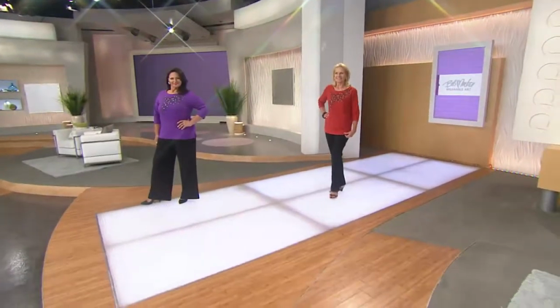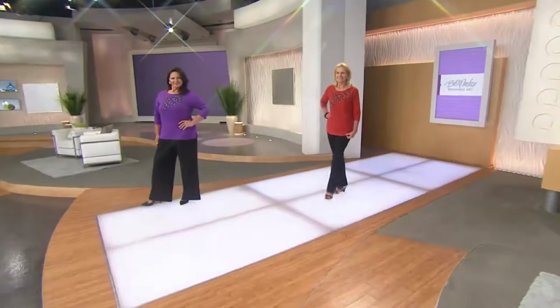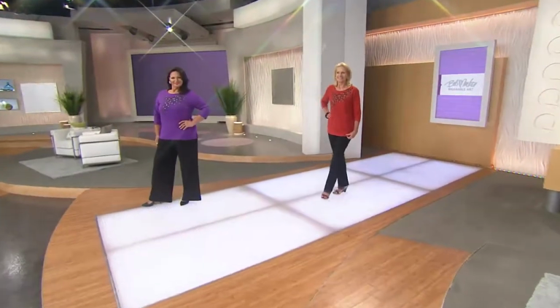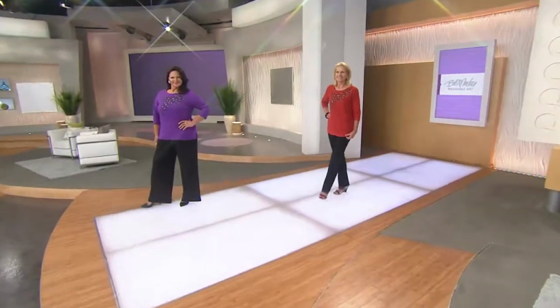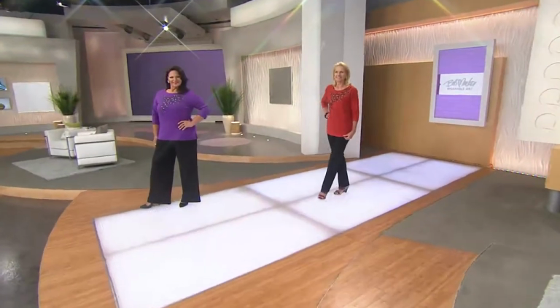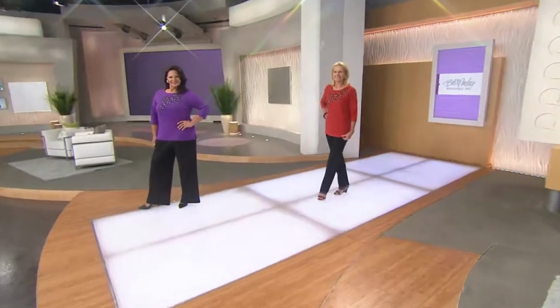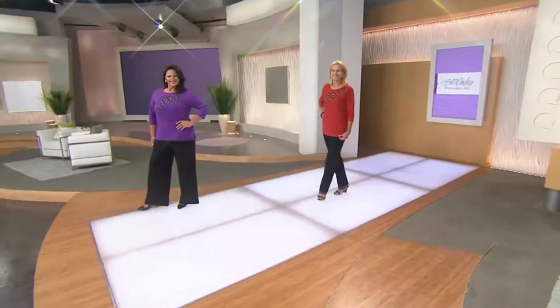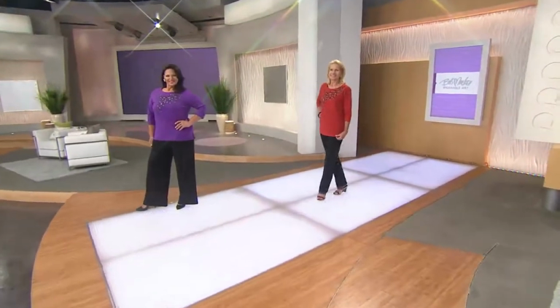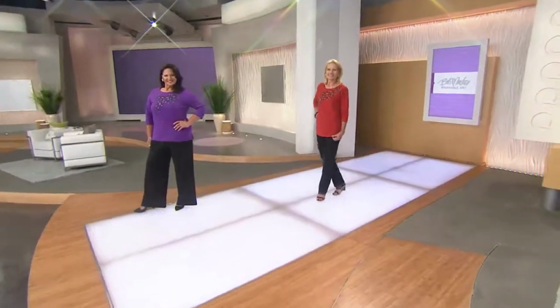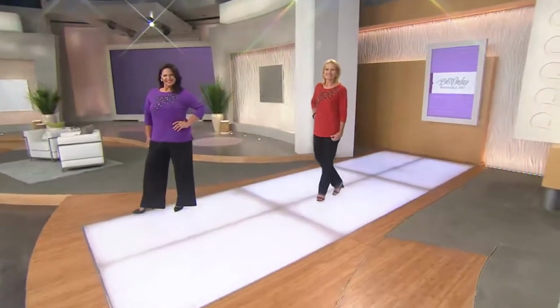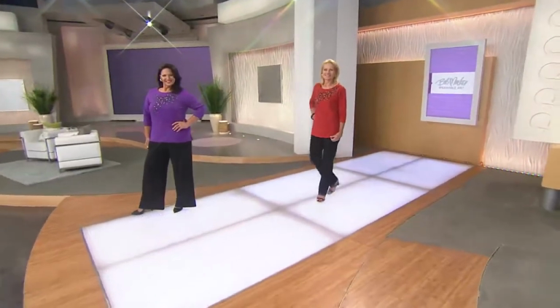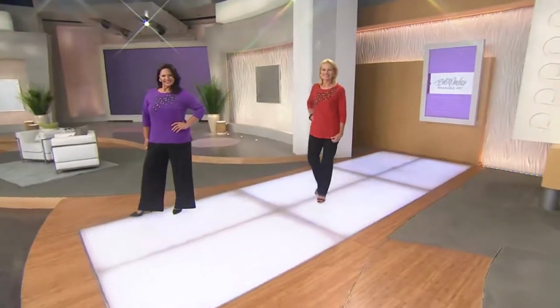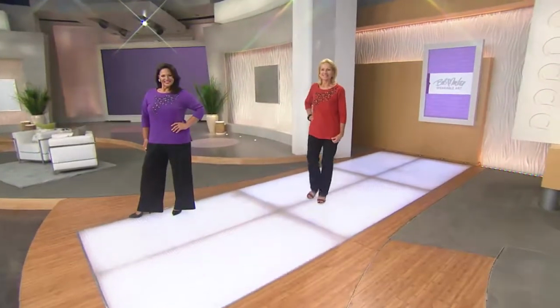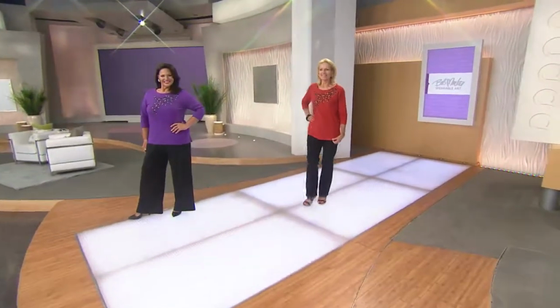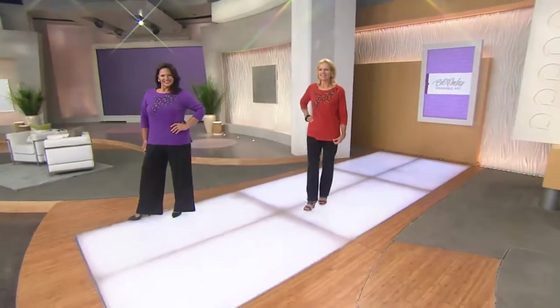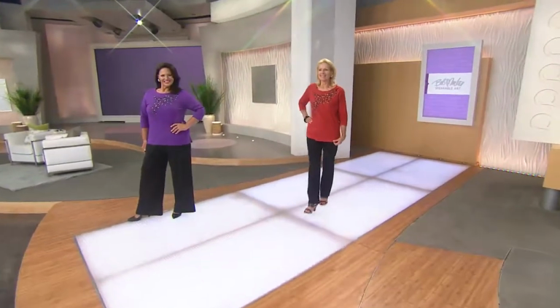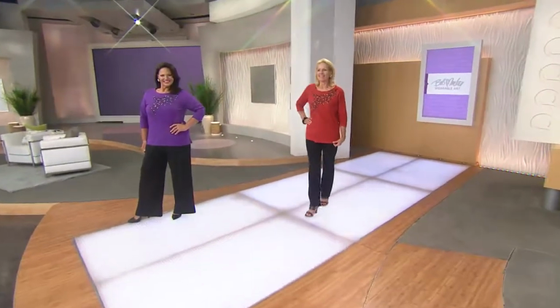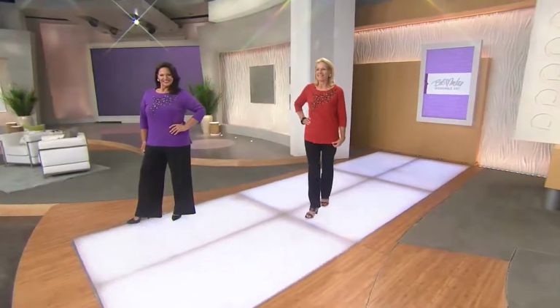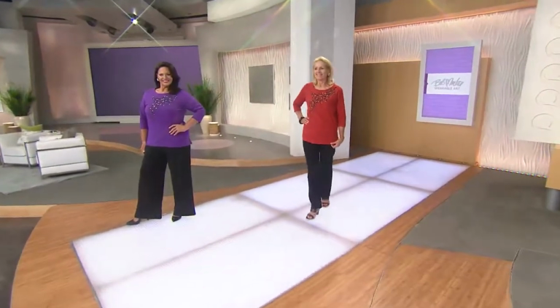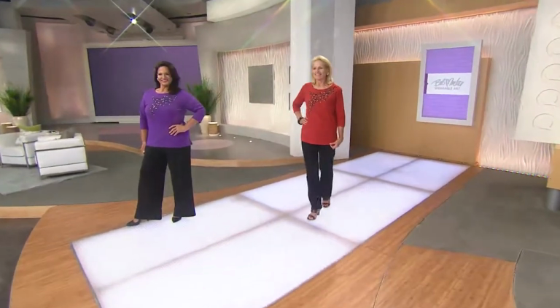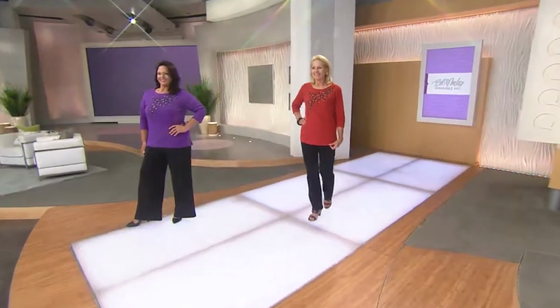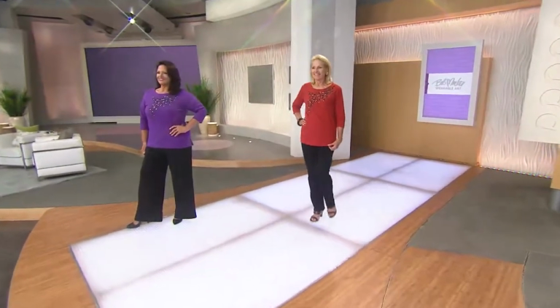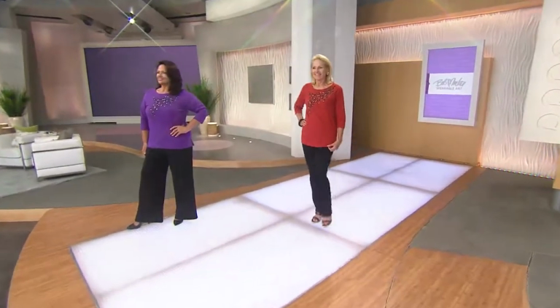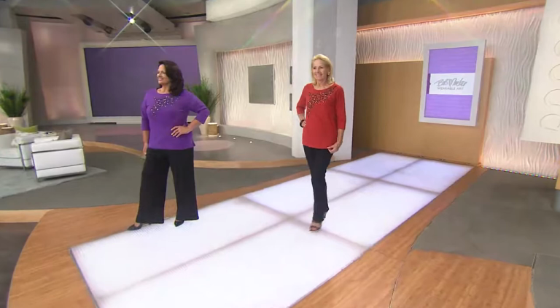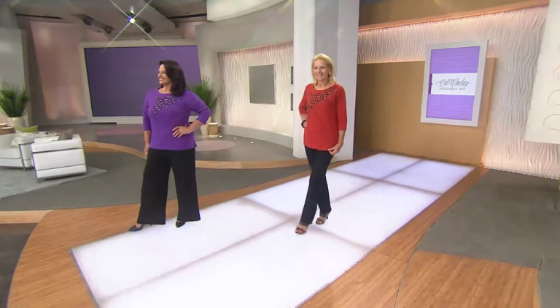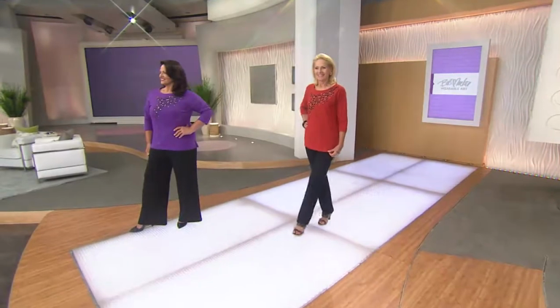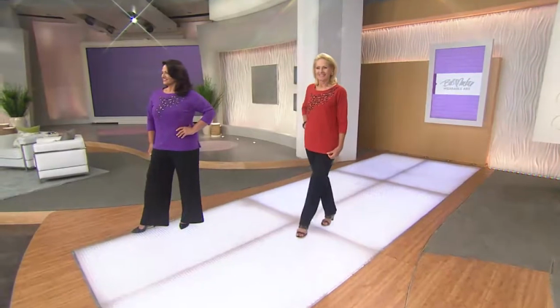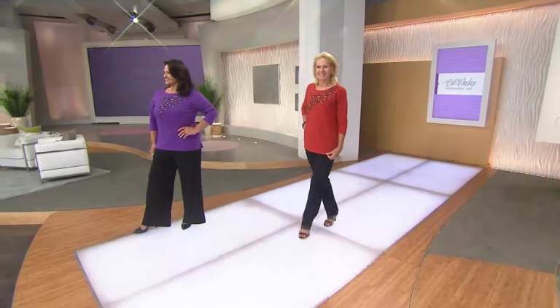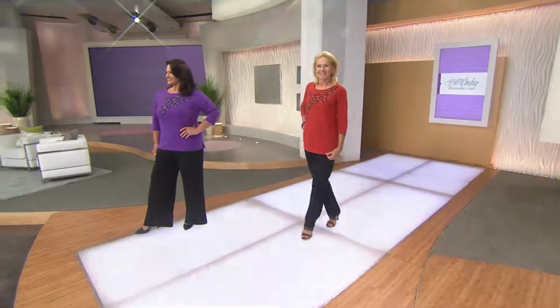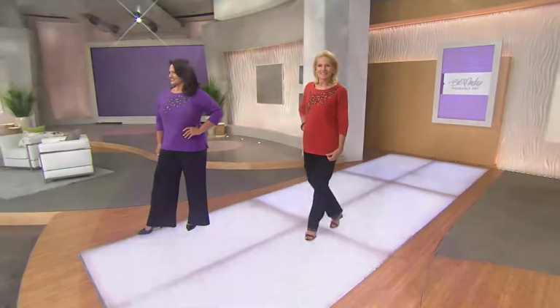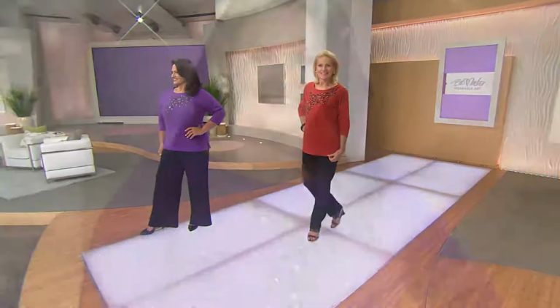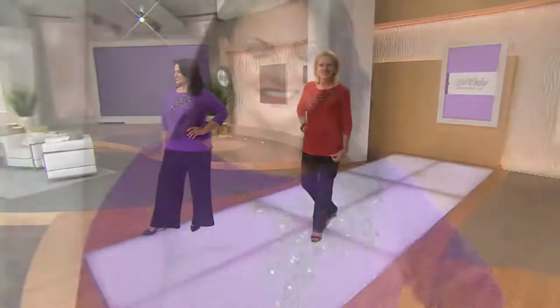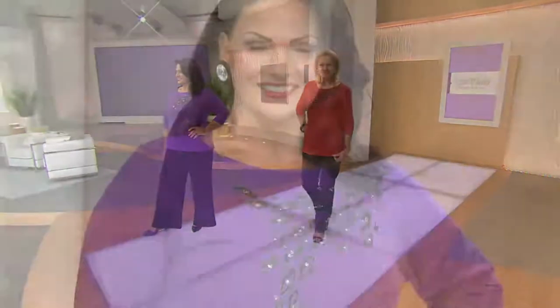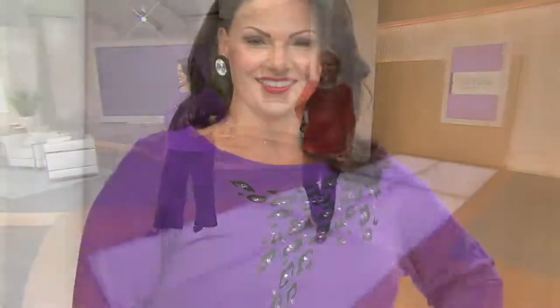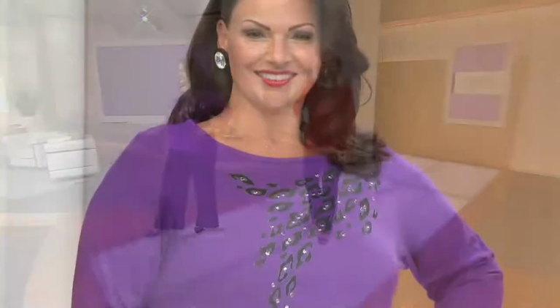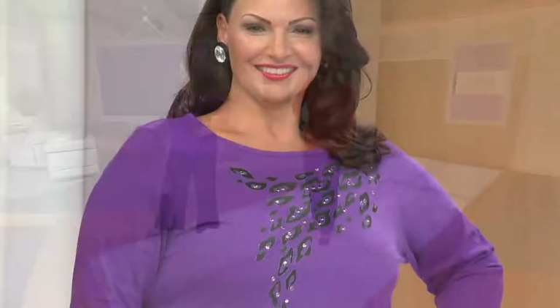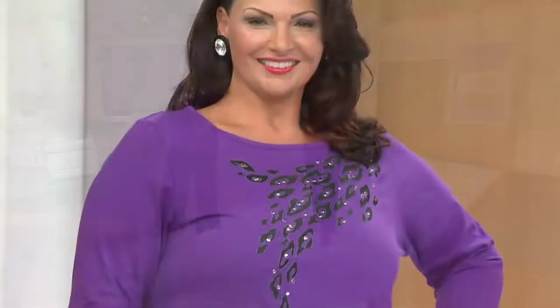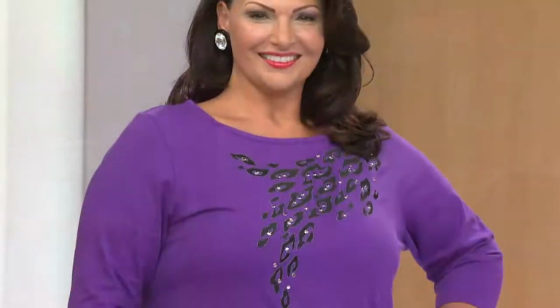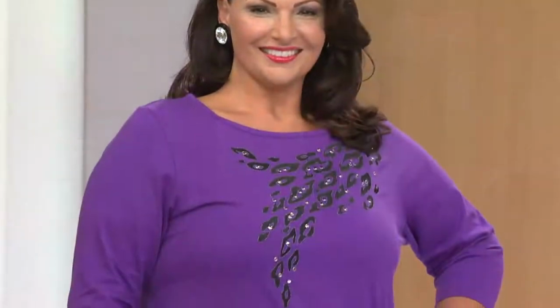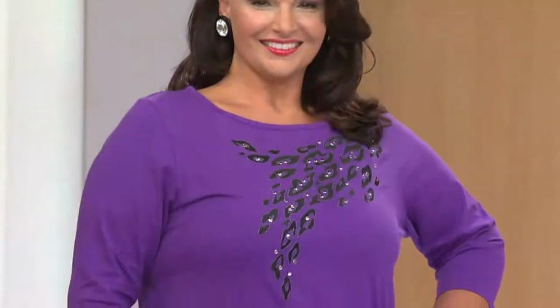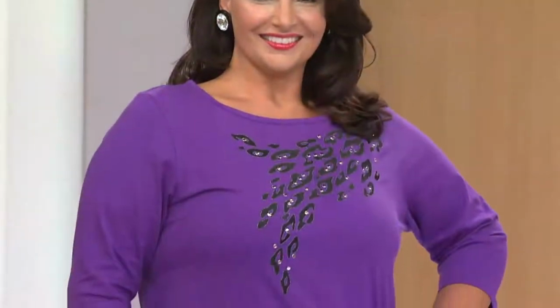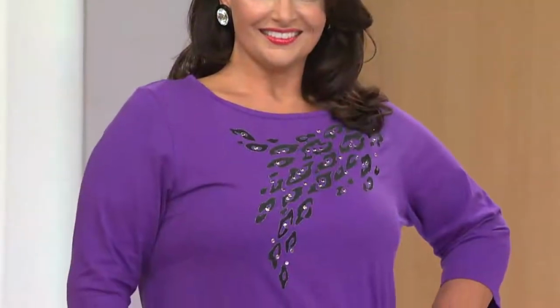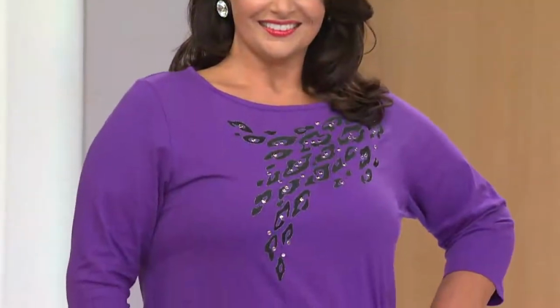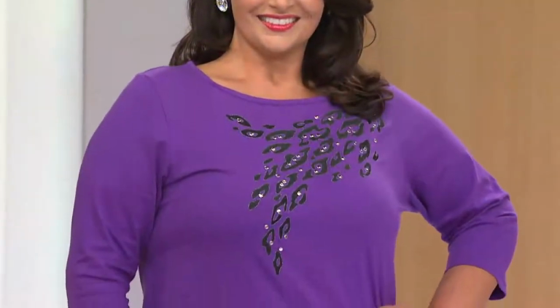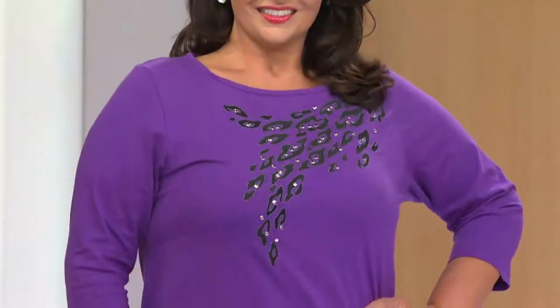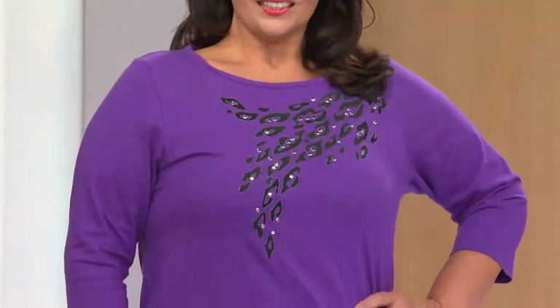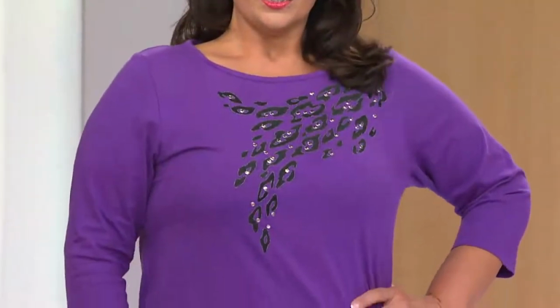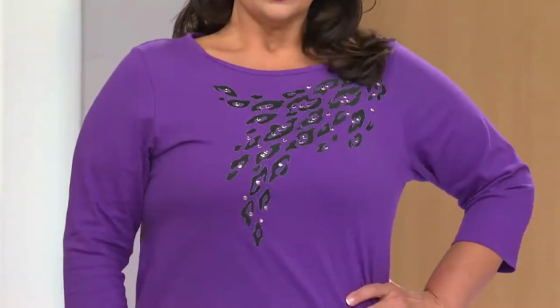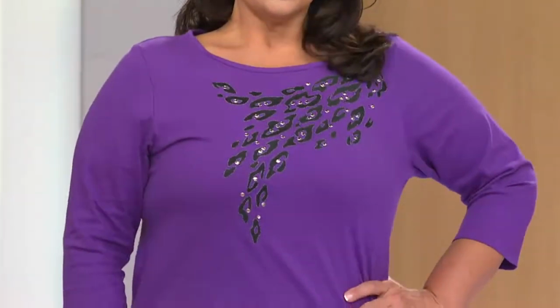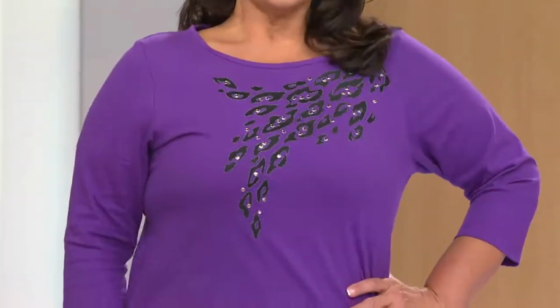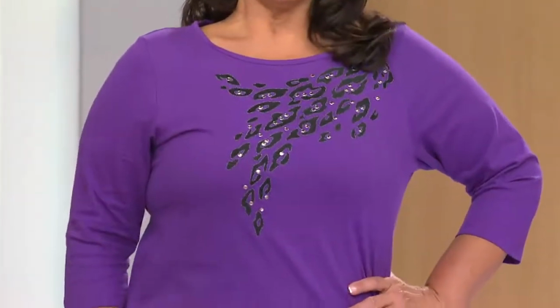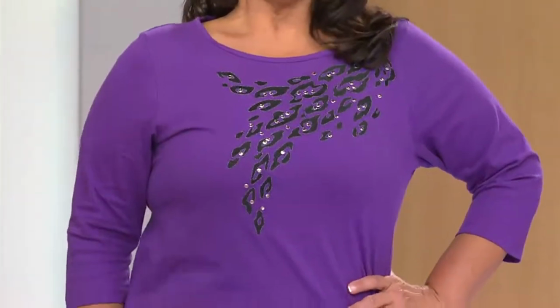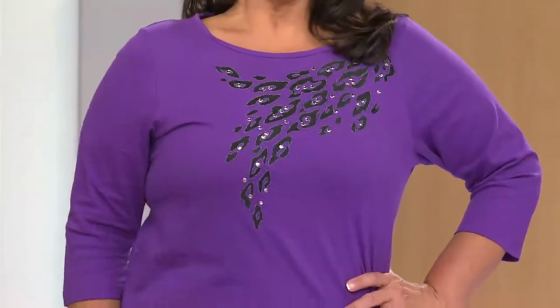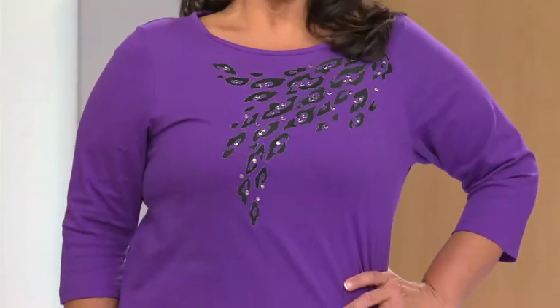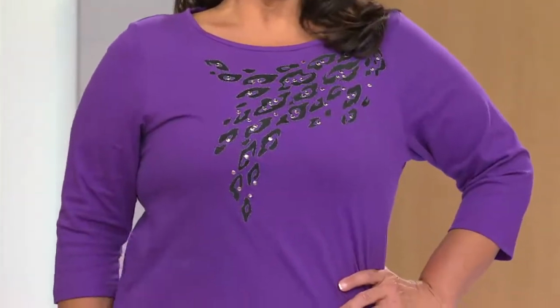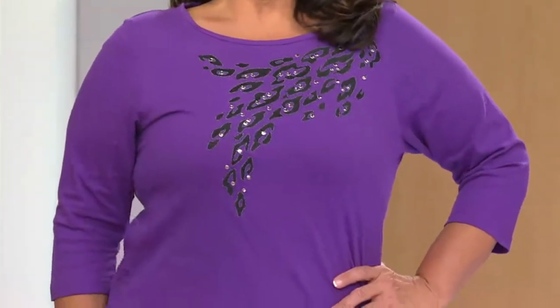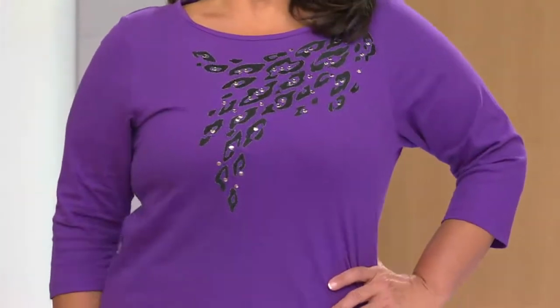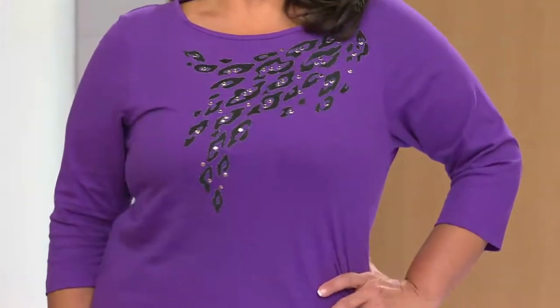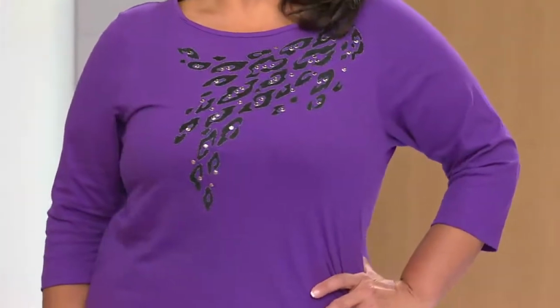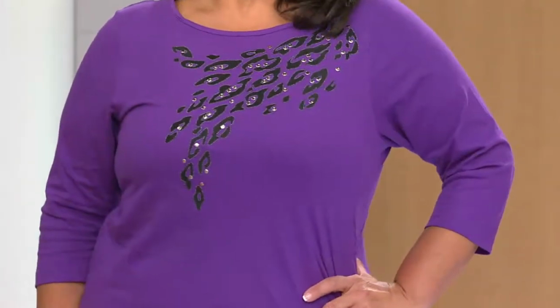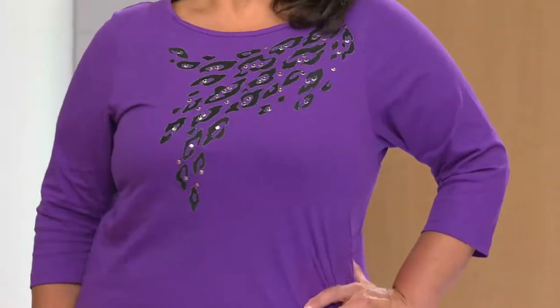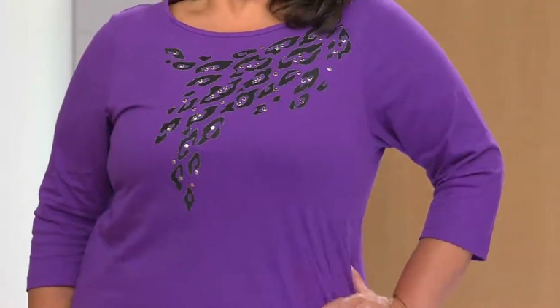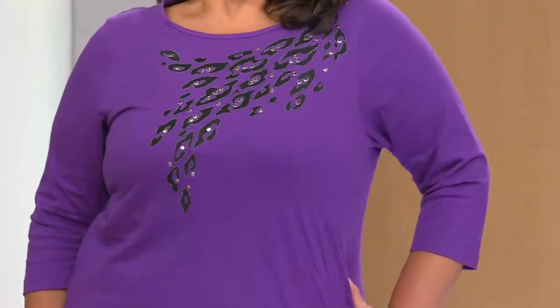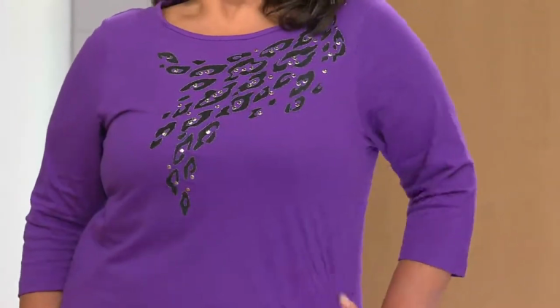There's that beautiful — oh, it's the dueling Marias! It's the dueling Marias! Look at that. And then that gorgeous purple.